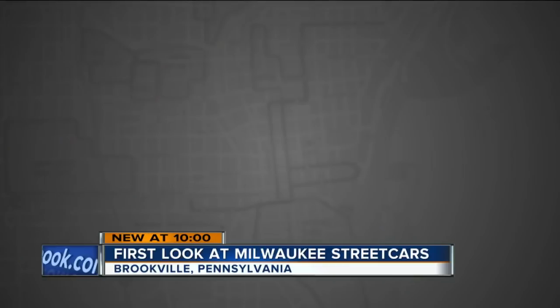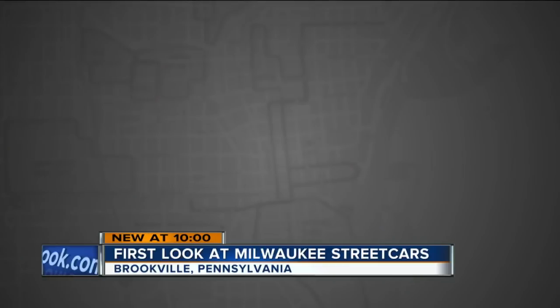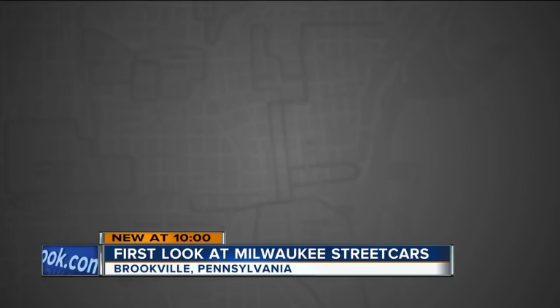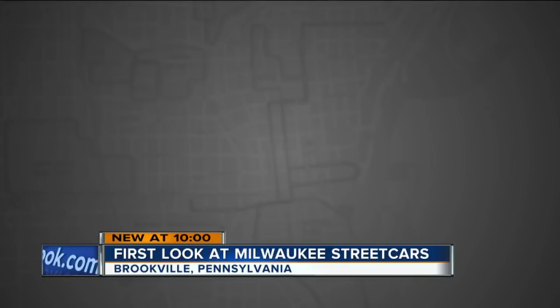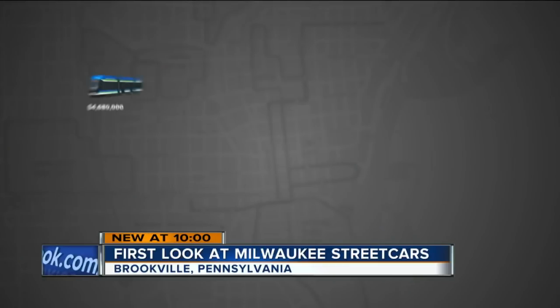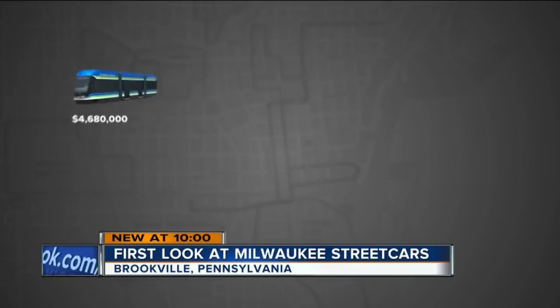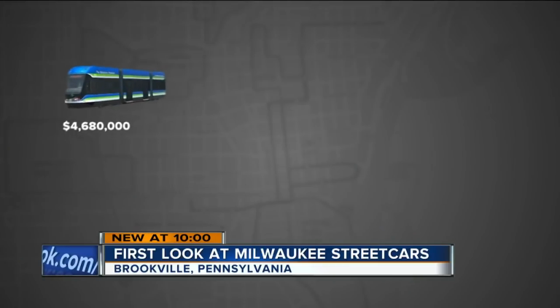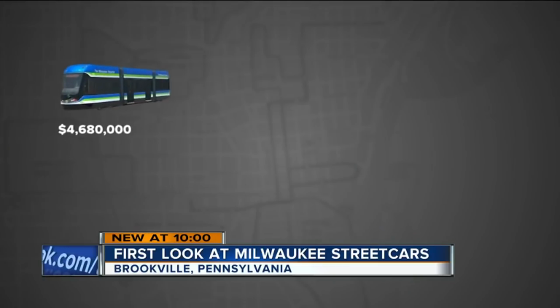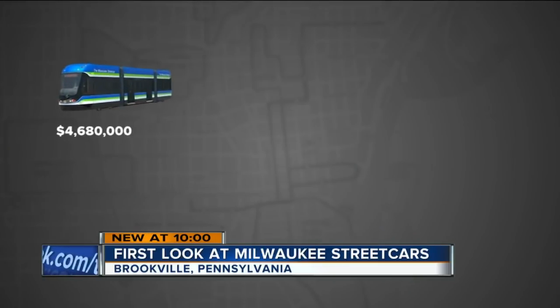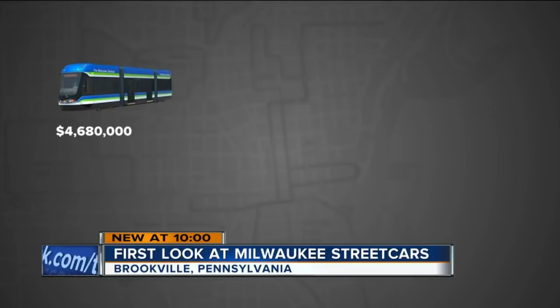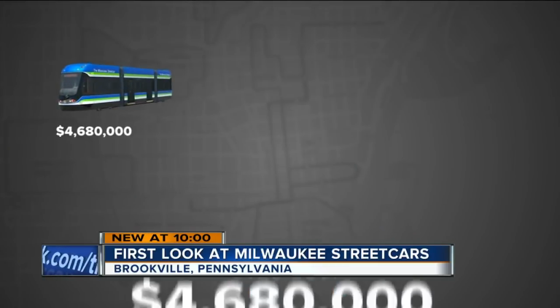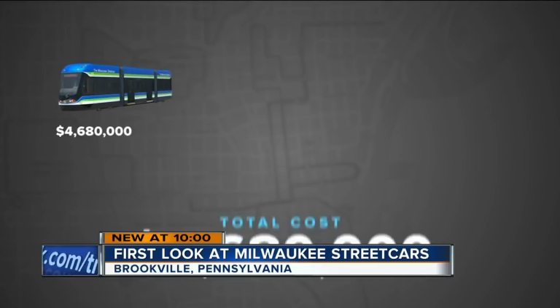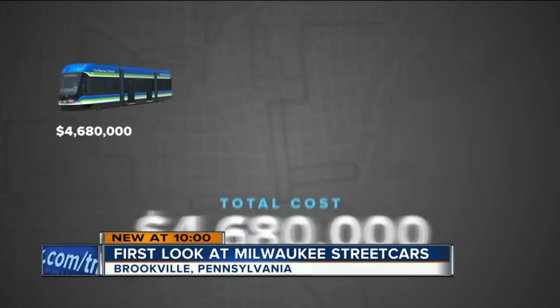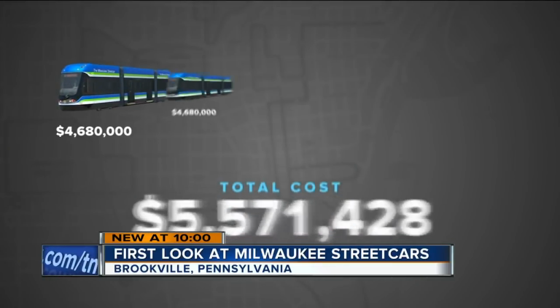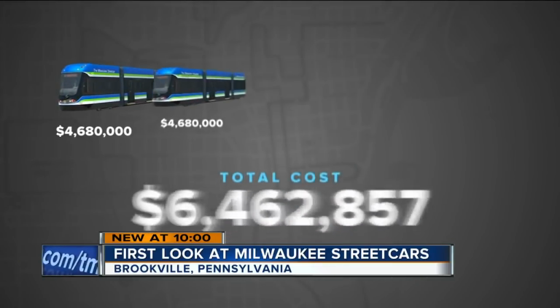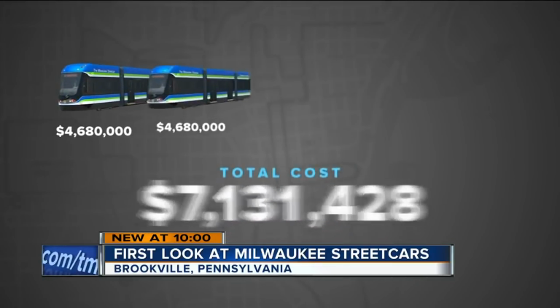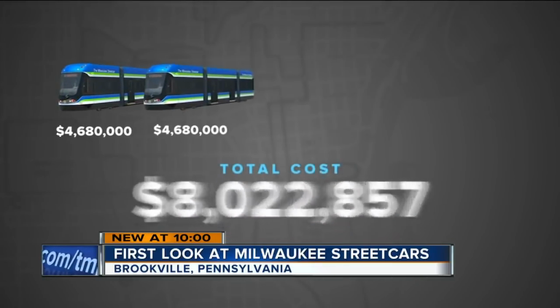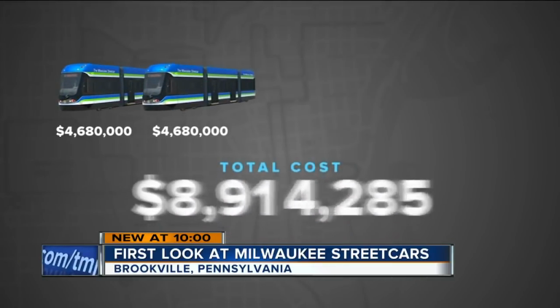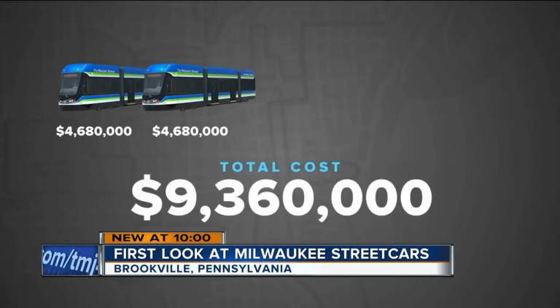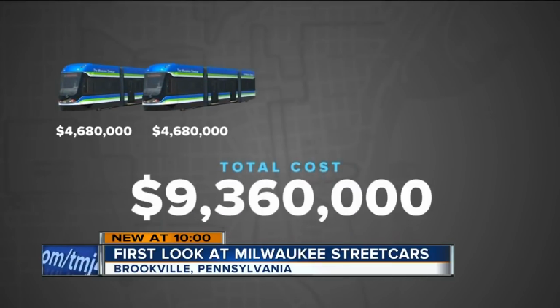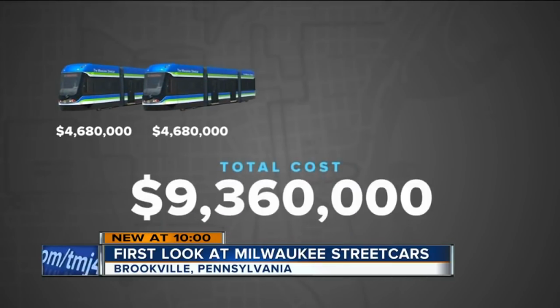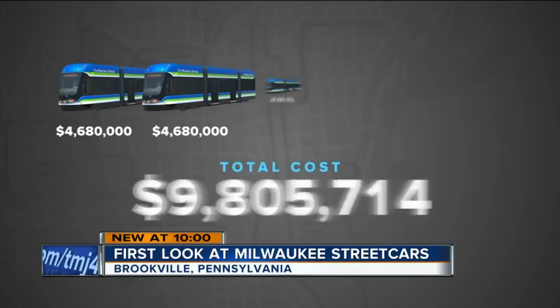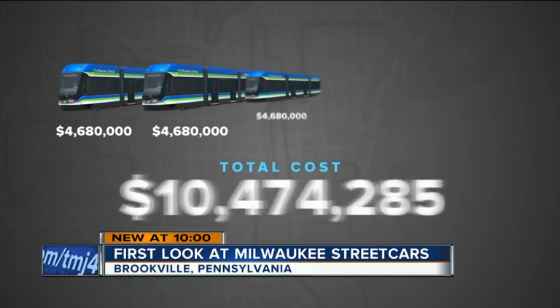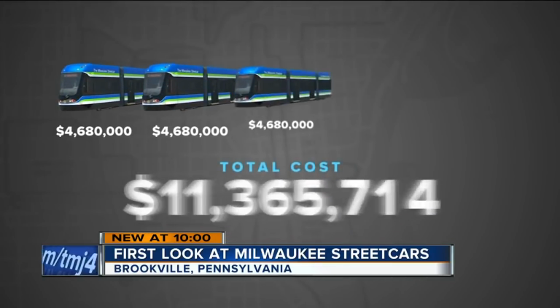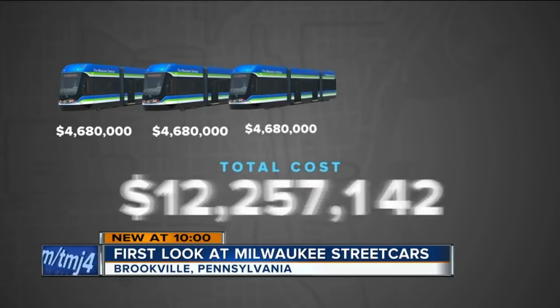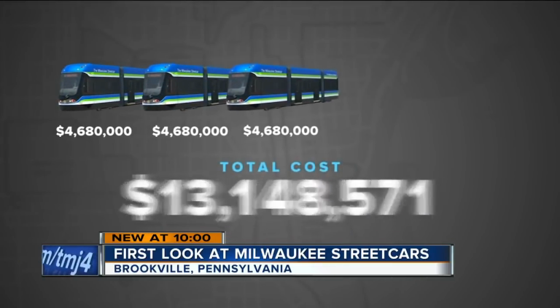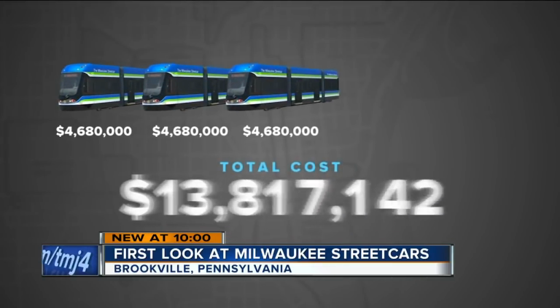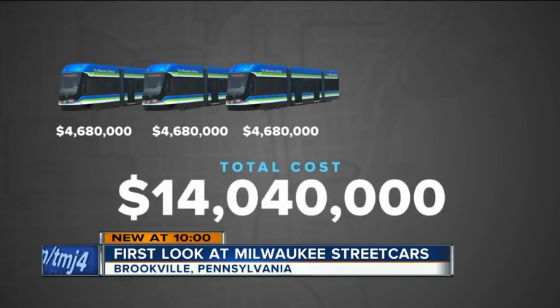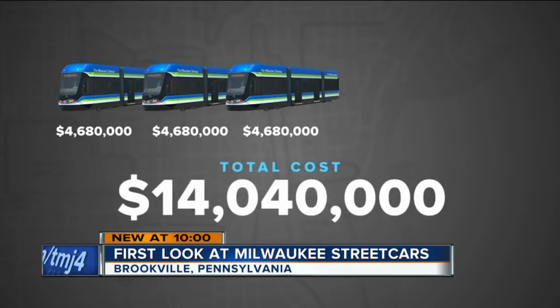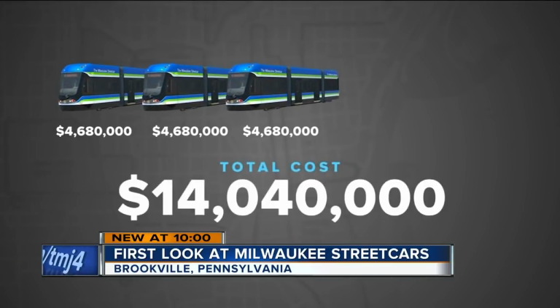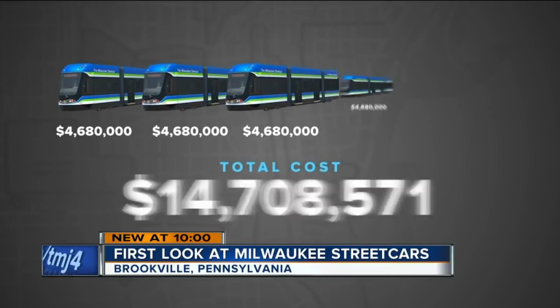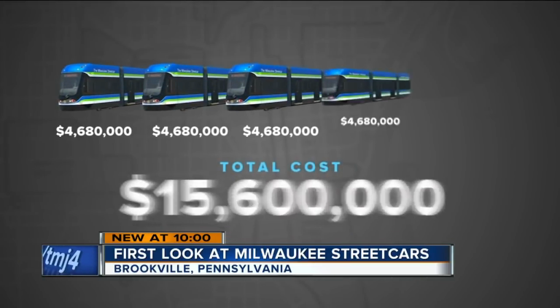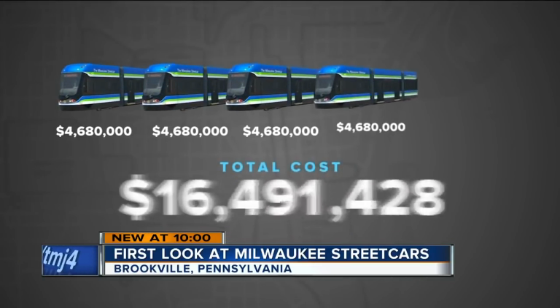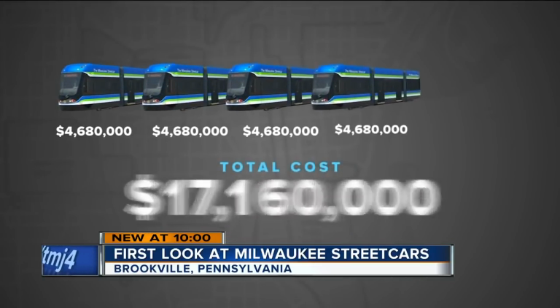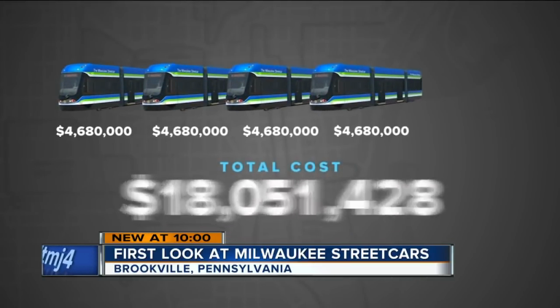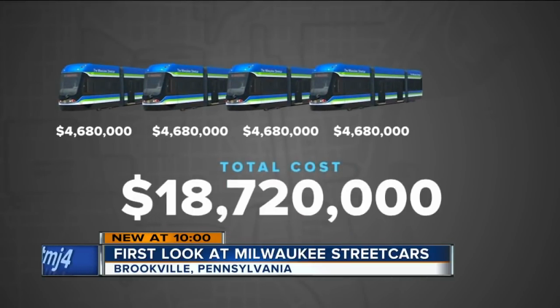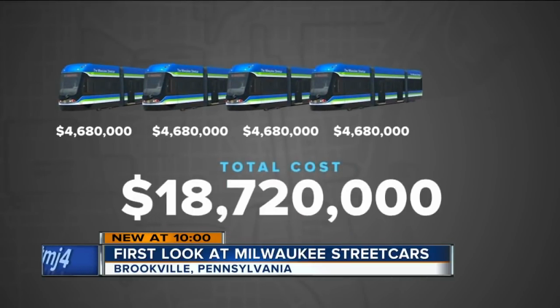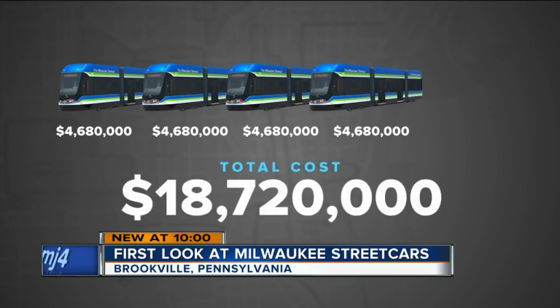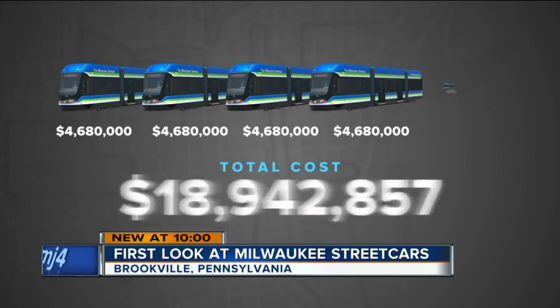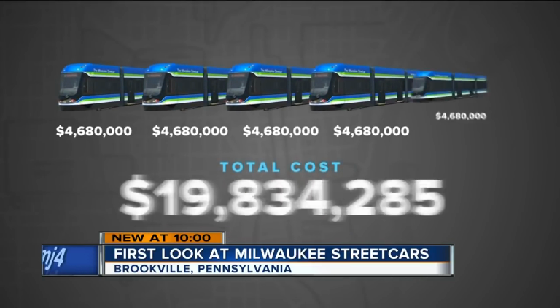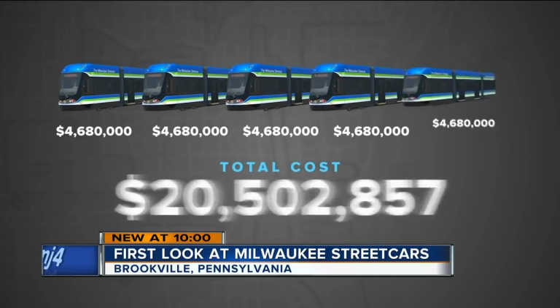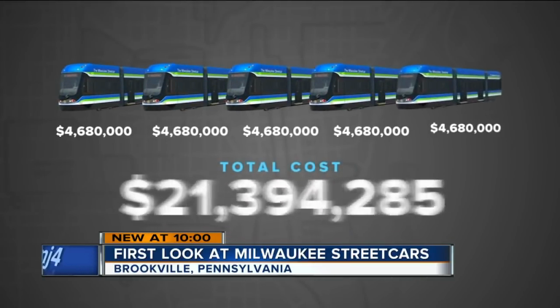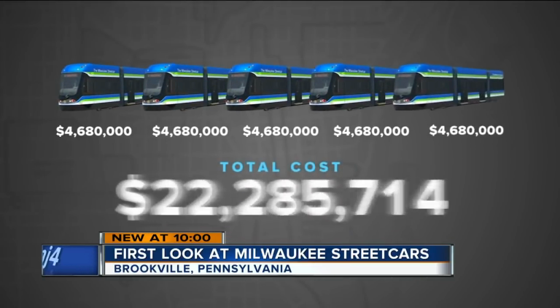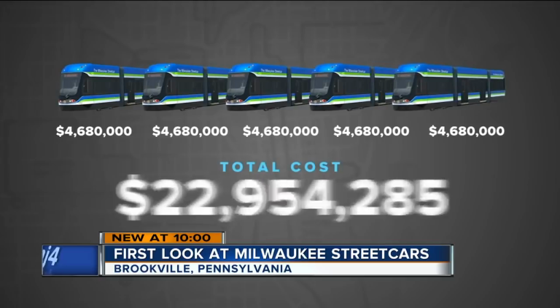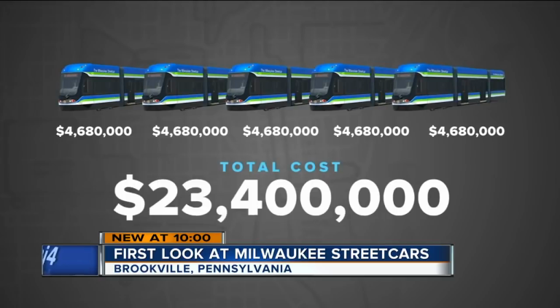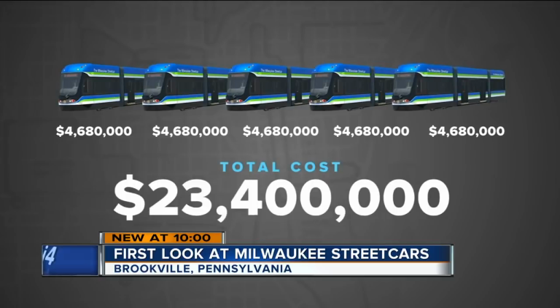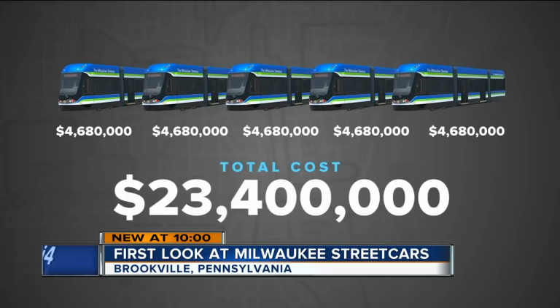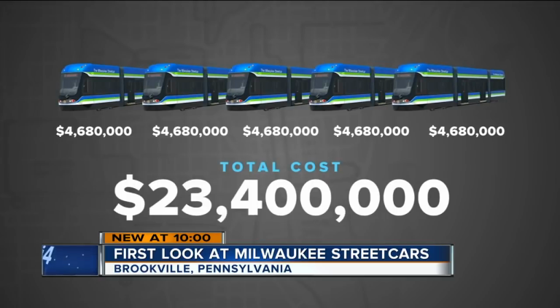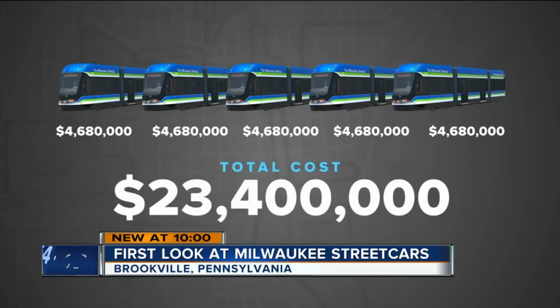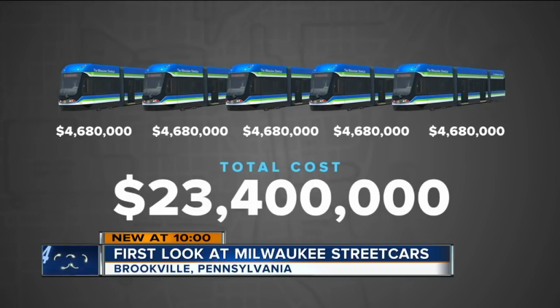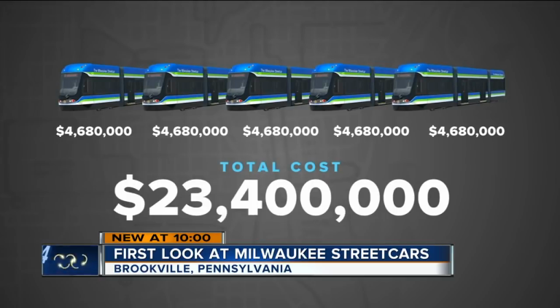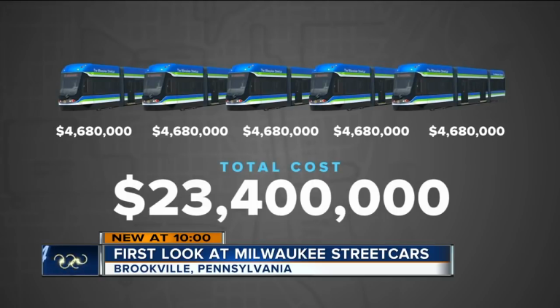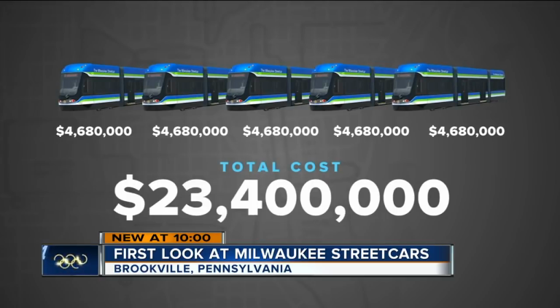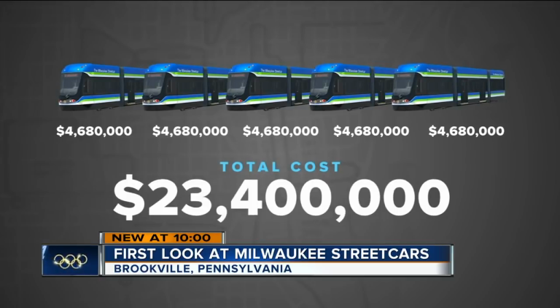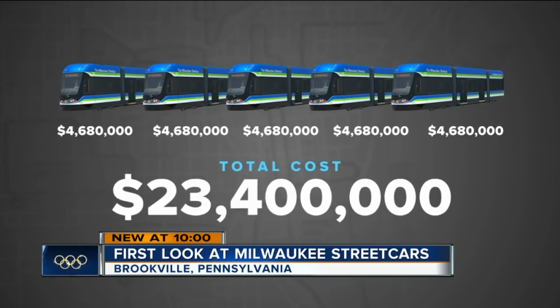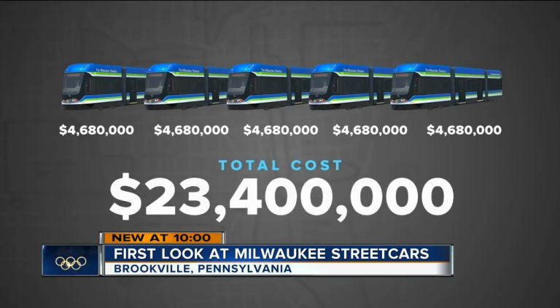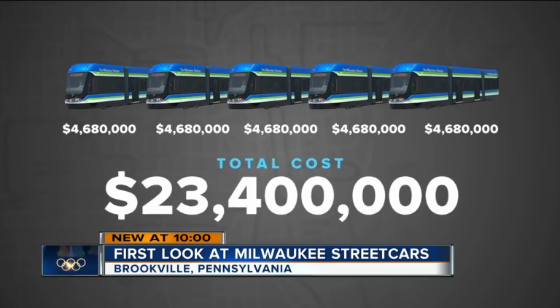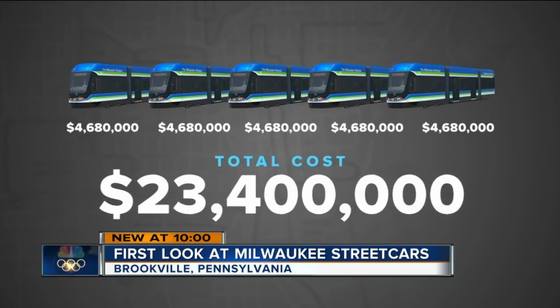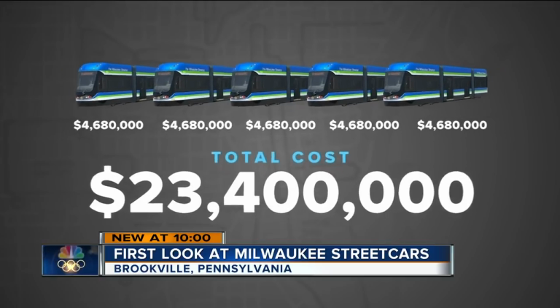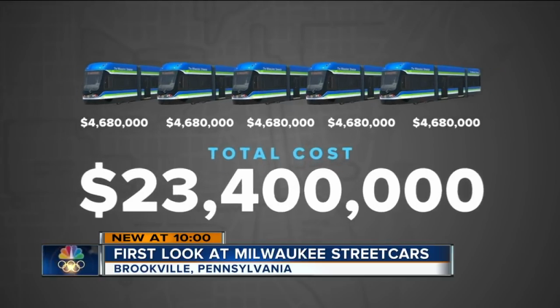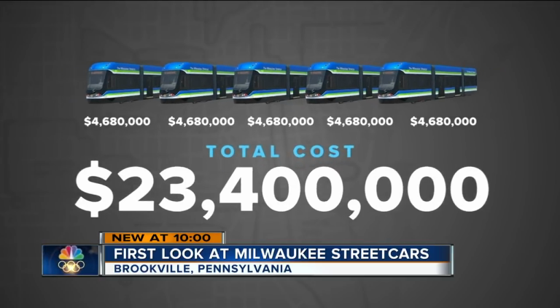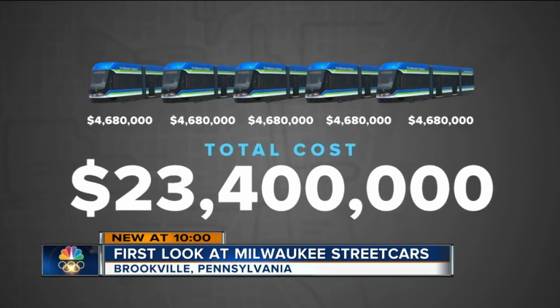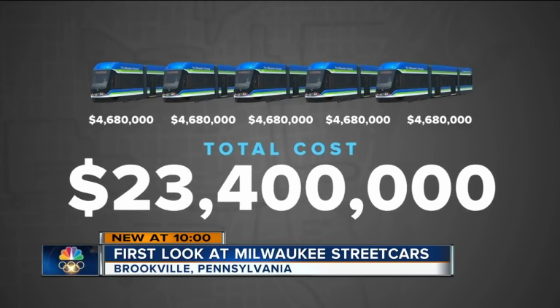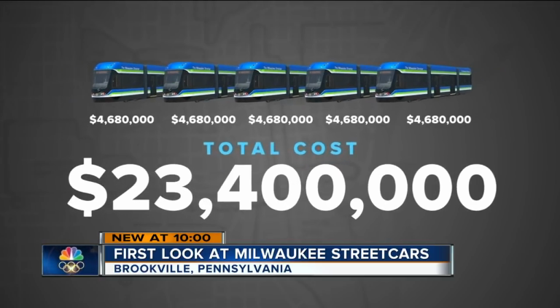Brookville is building five vehicles for Milwaukee at a cost of nearly $4.7 million apiece, a total of nearly $23.5 million.